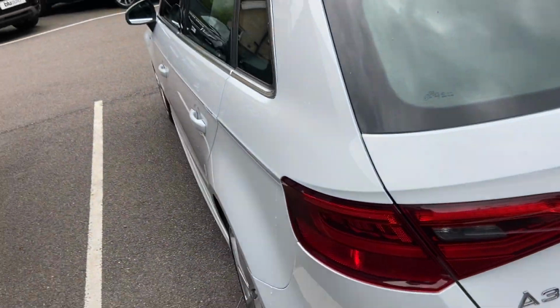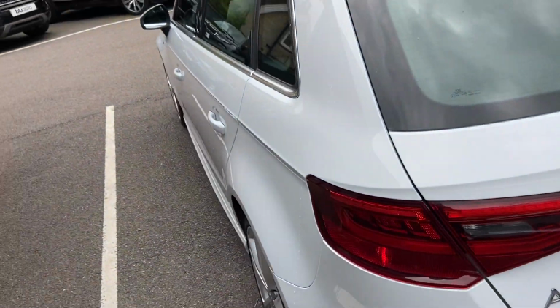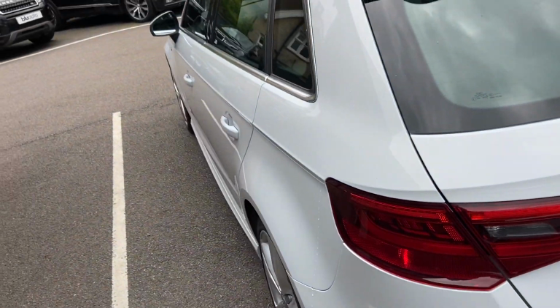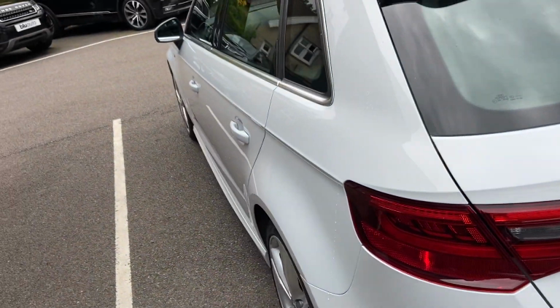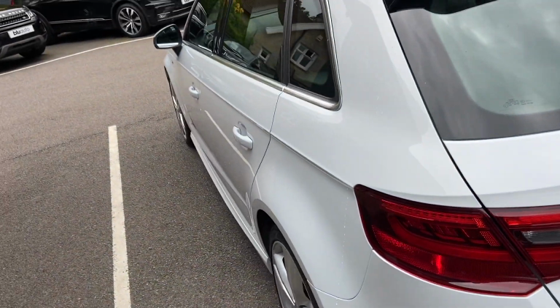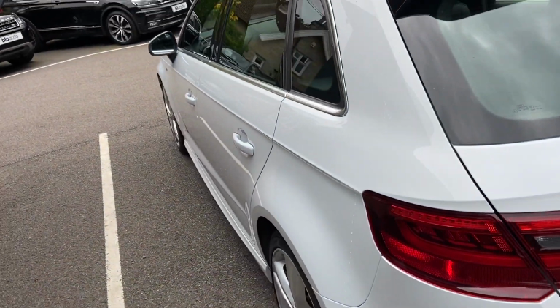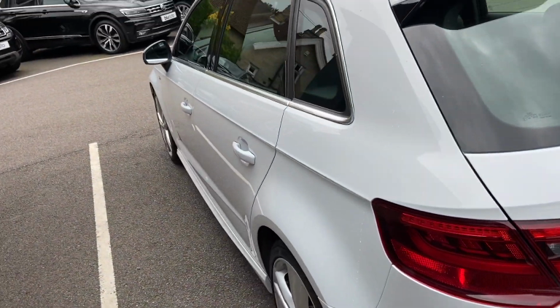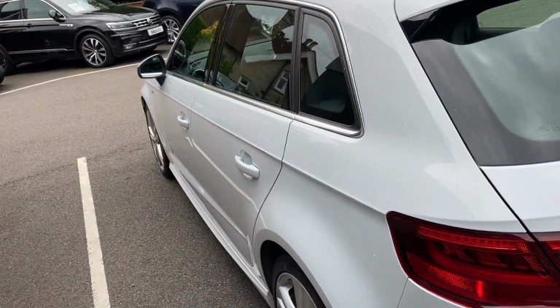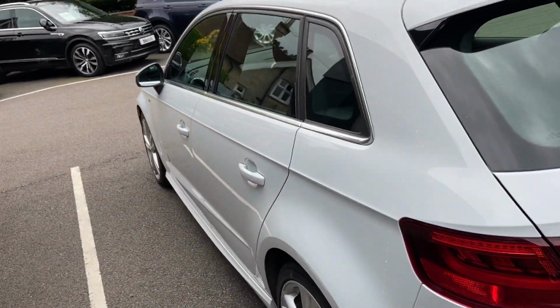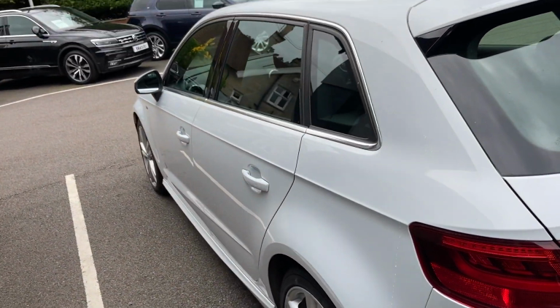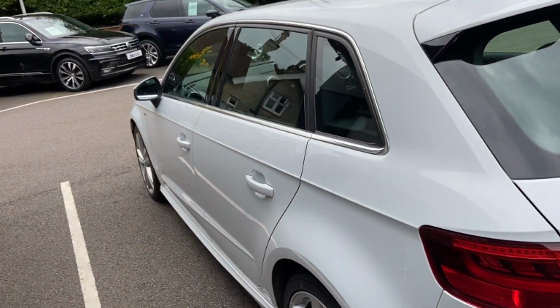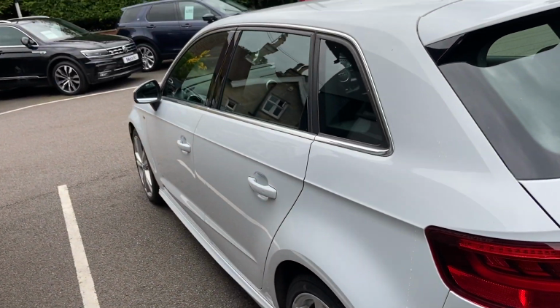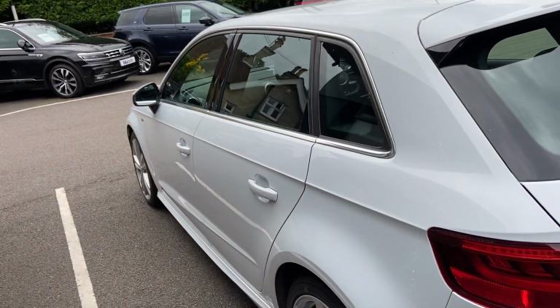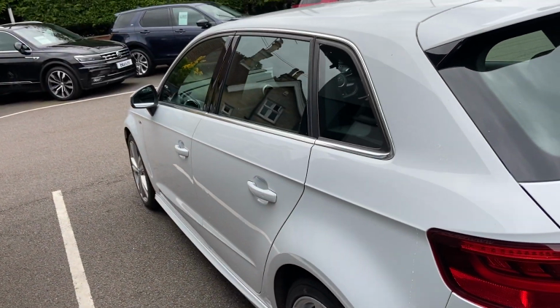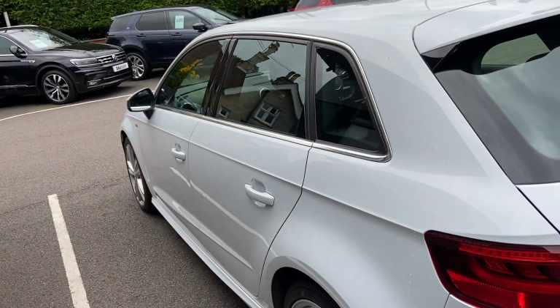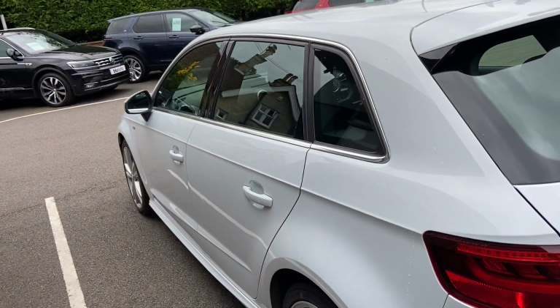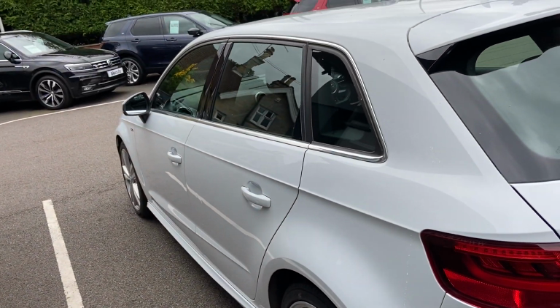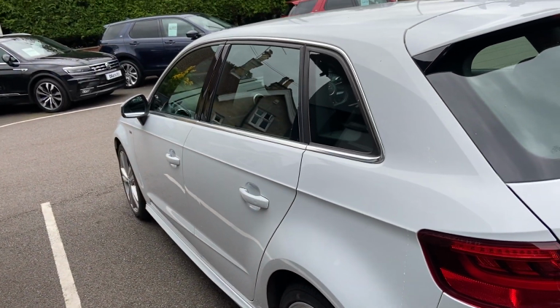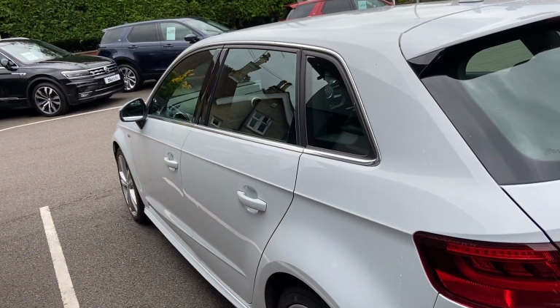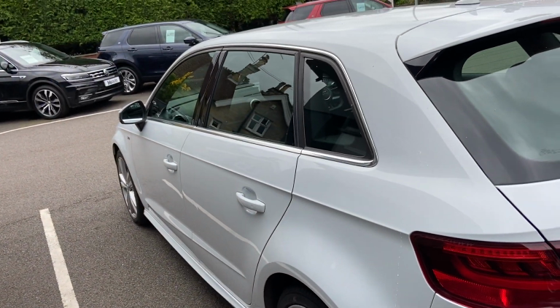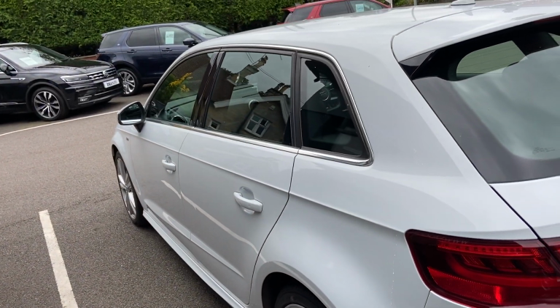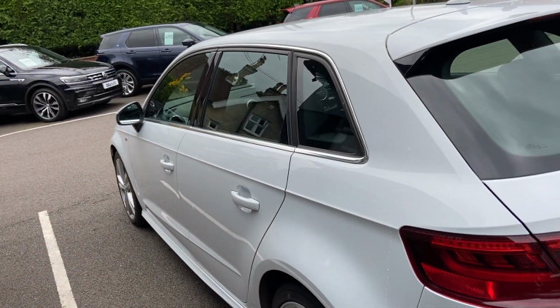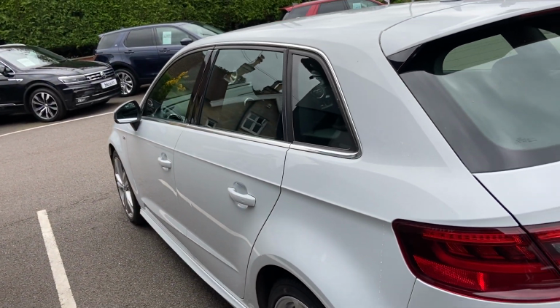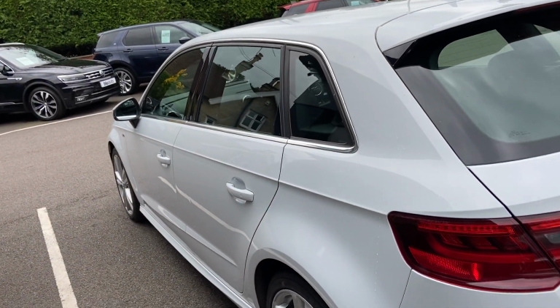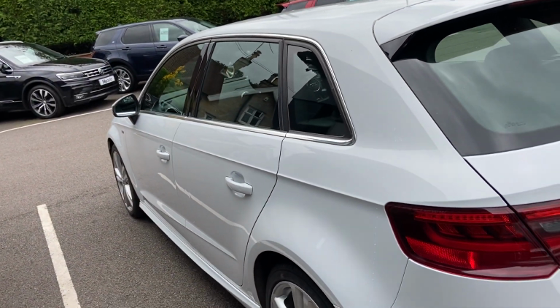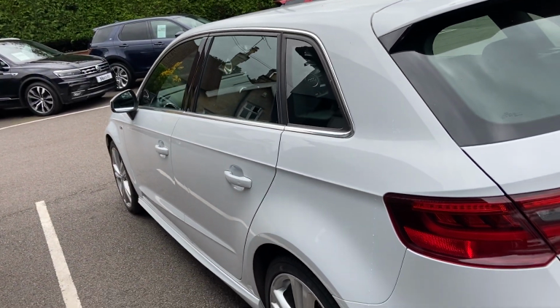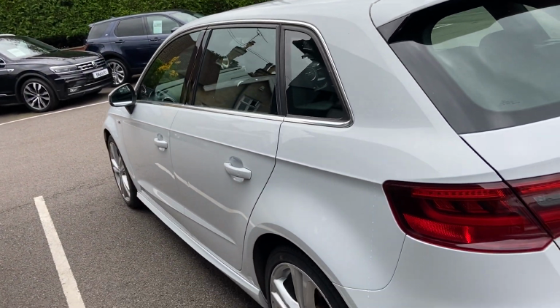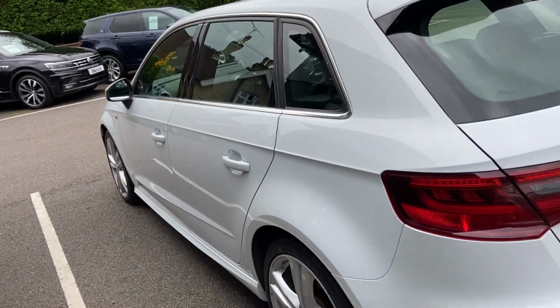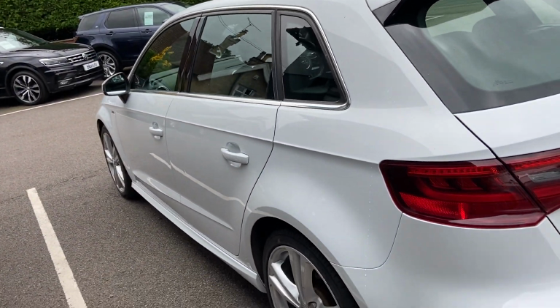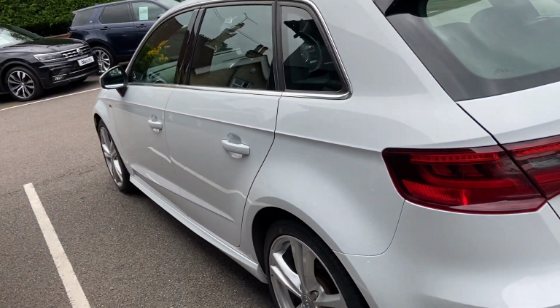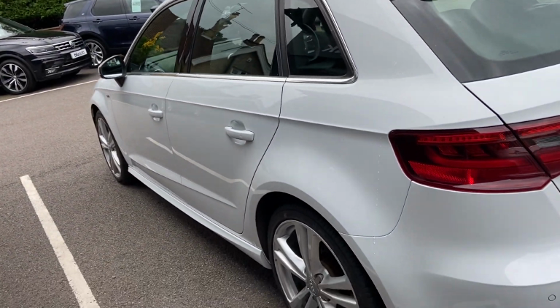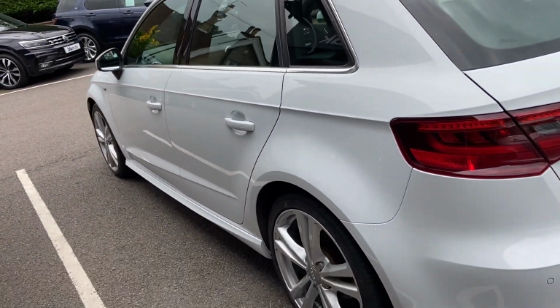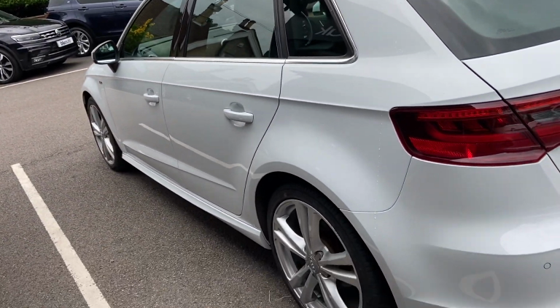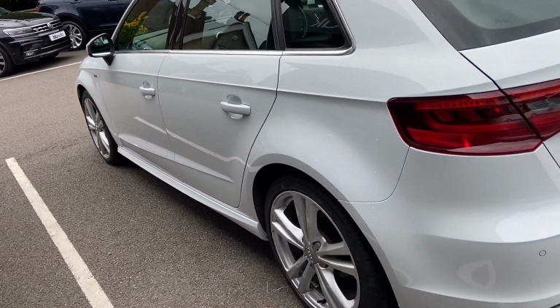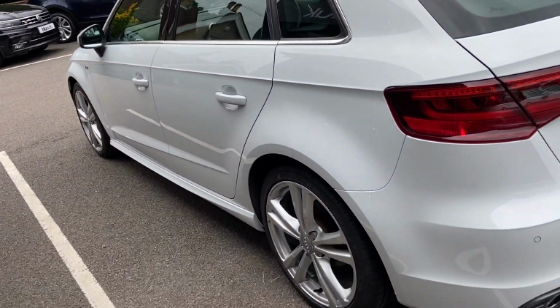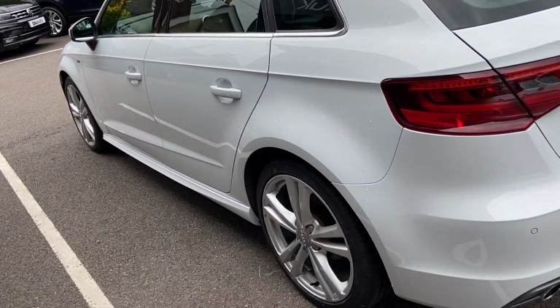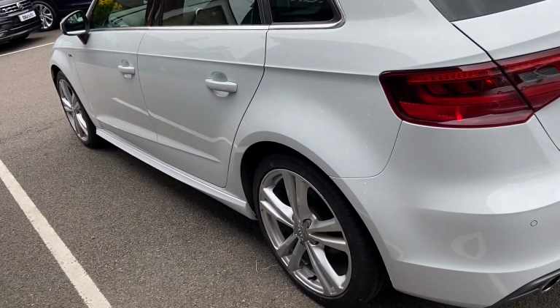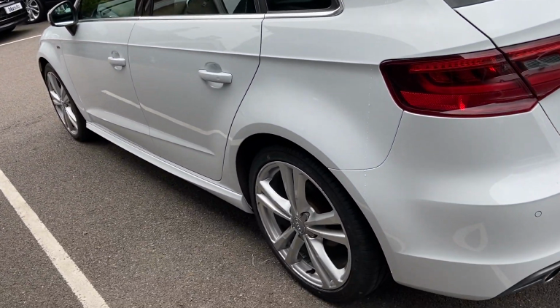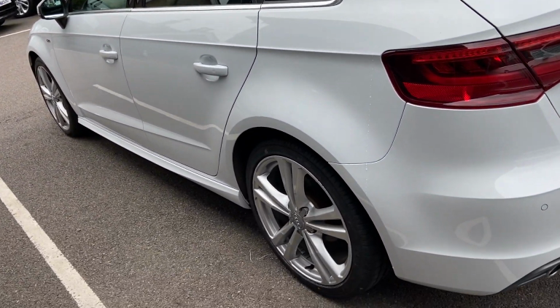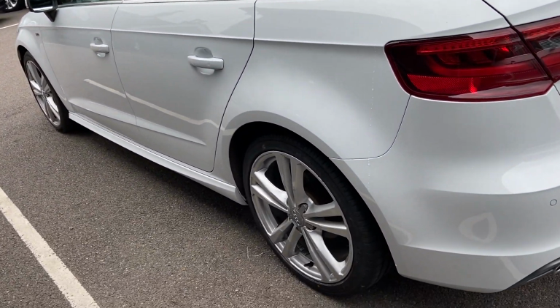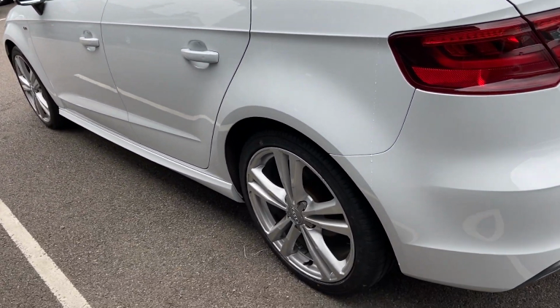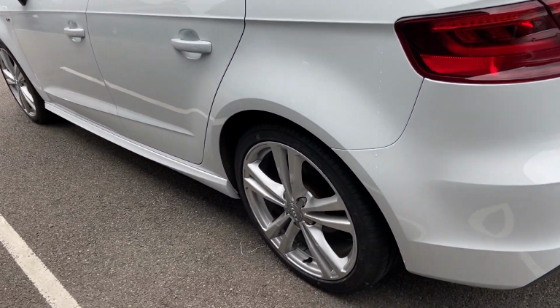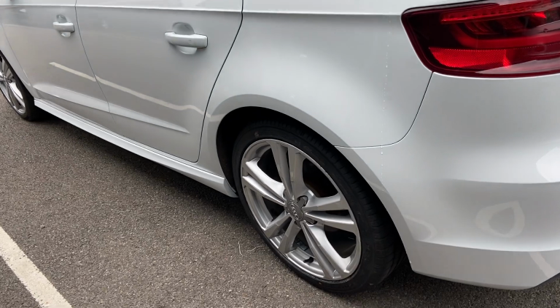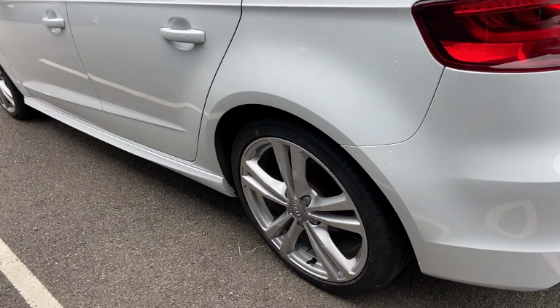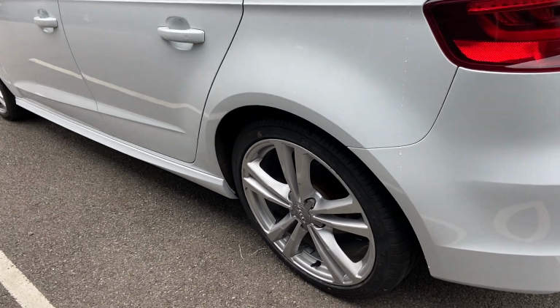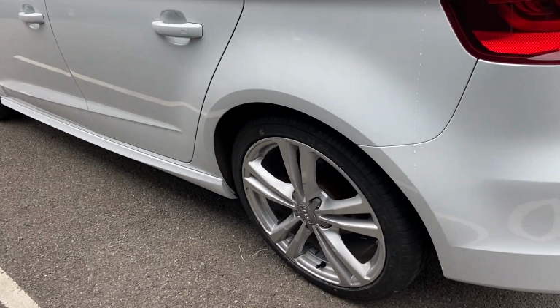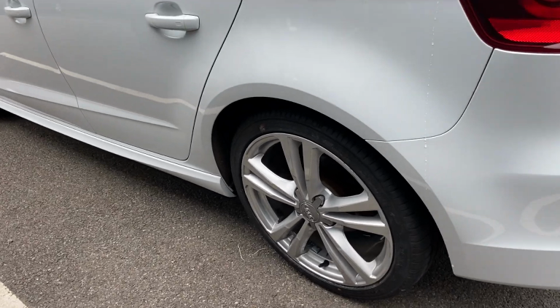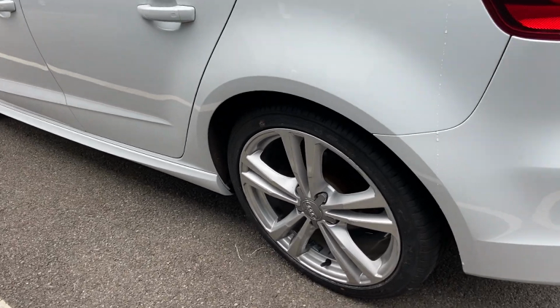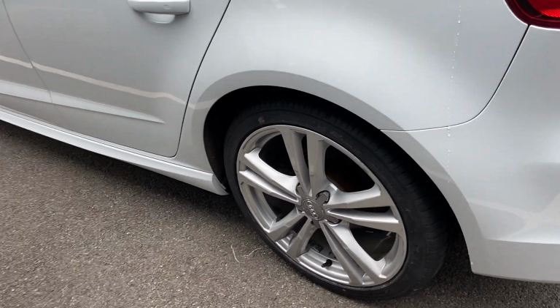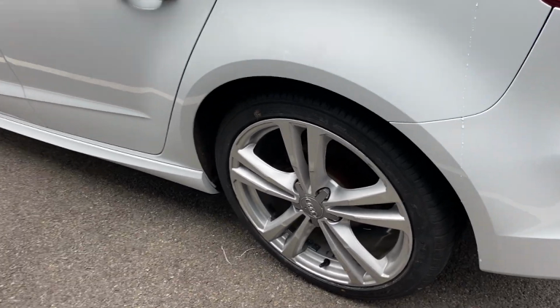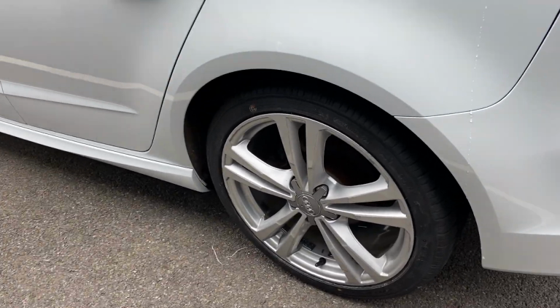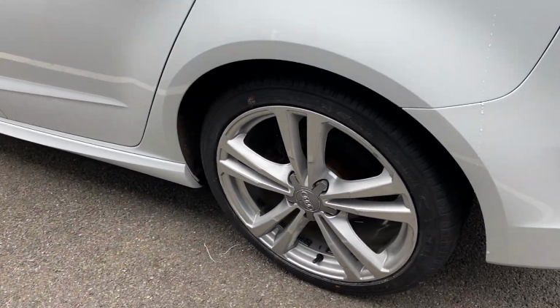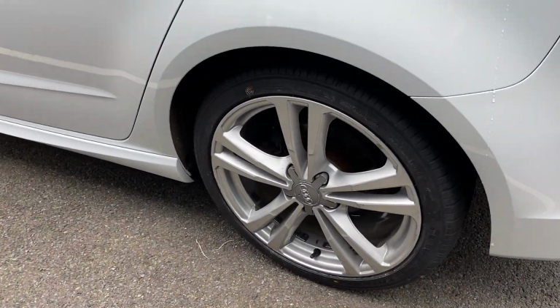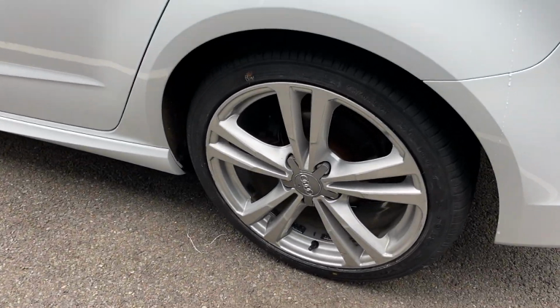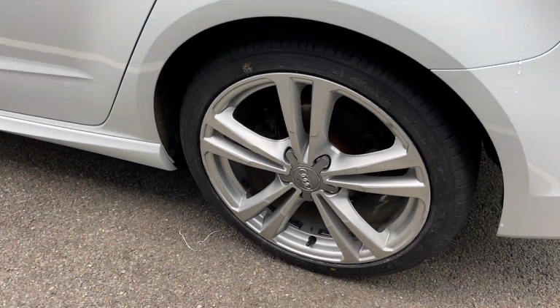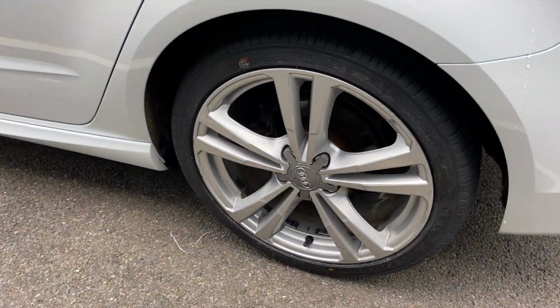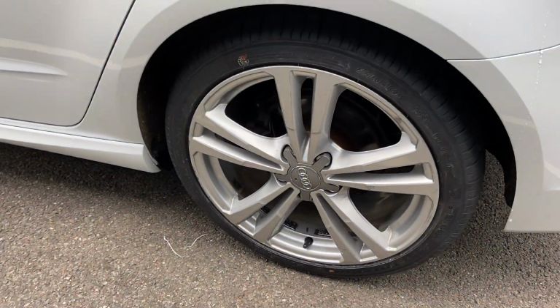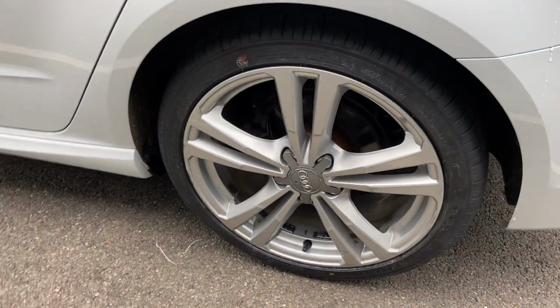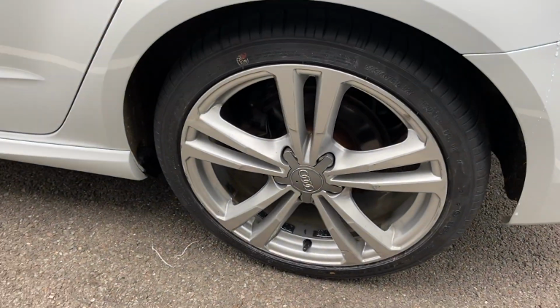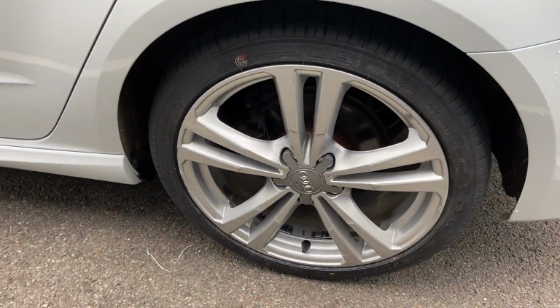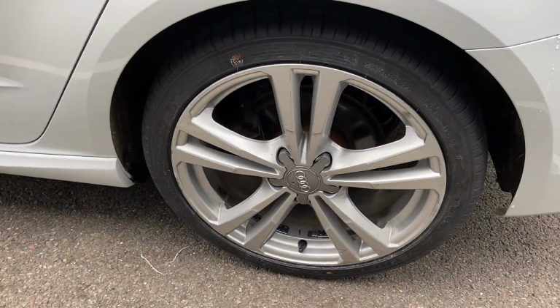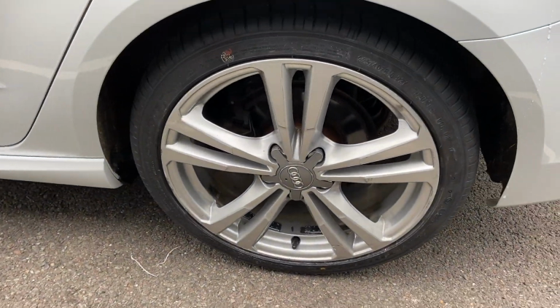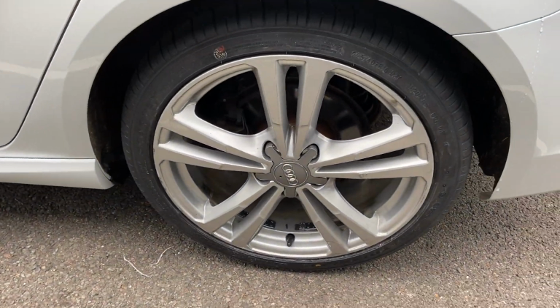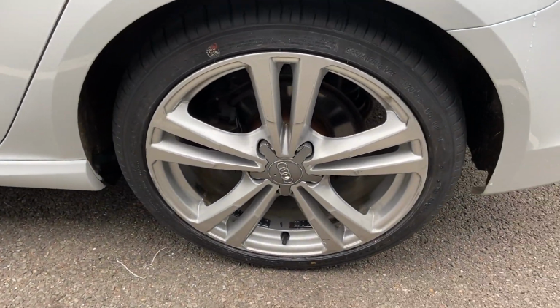Down the other side again, no marks, scratches, or dents along the bodywork.